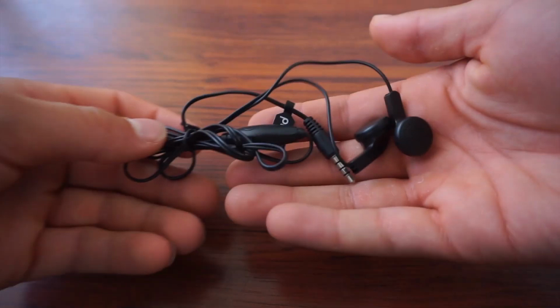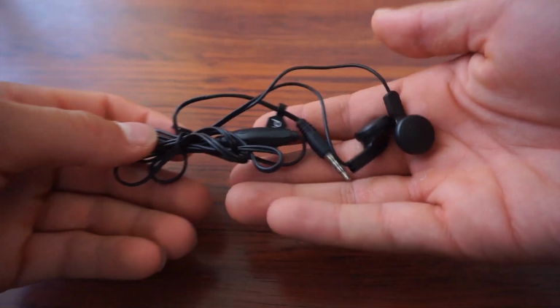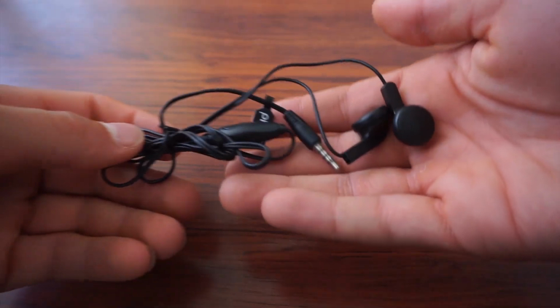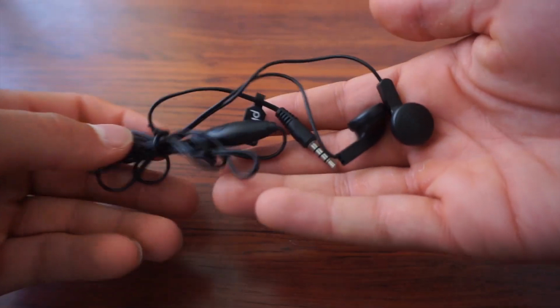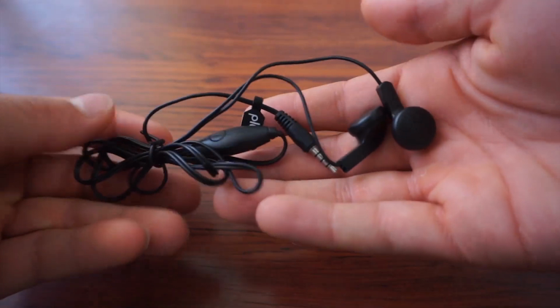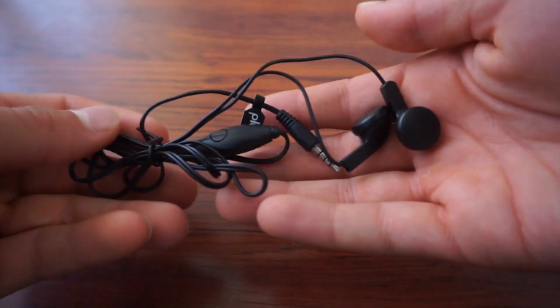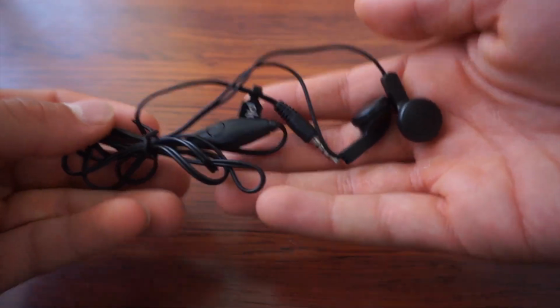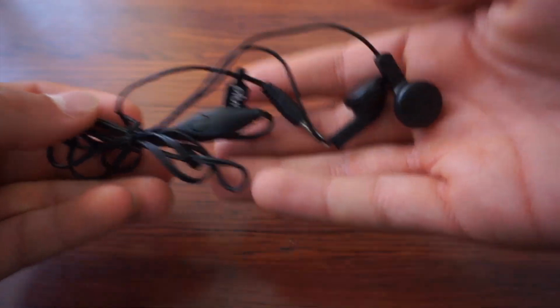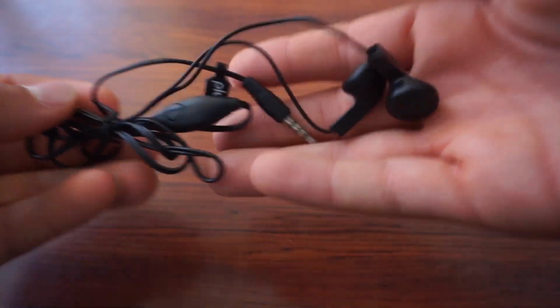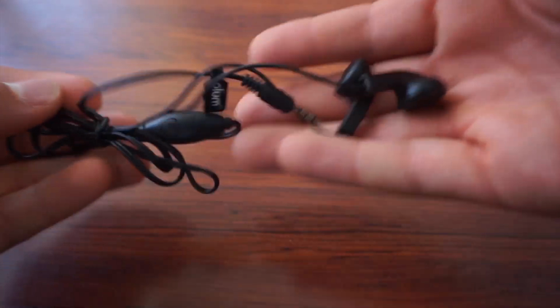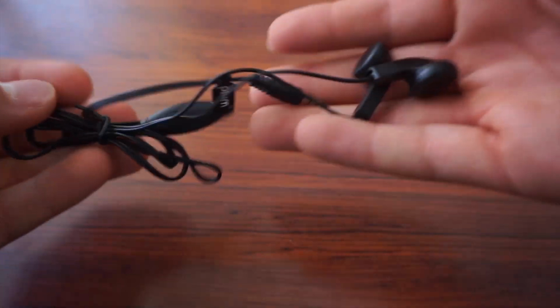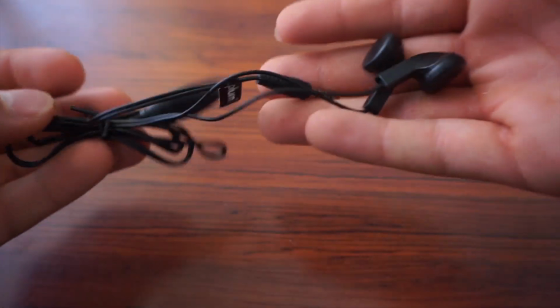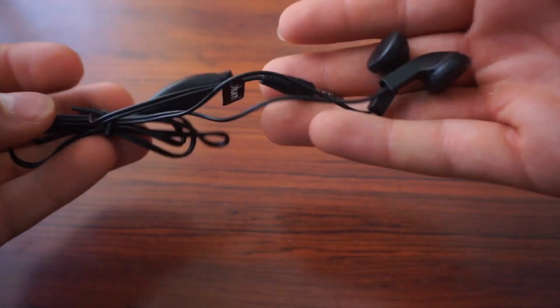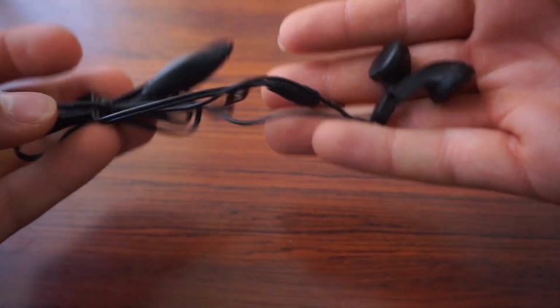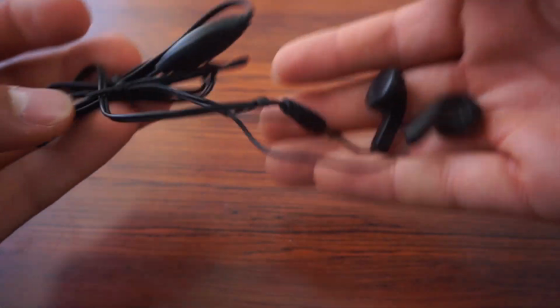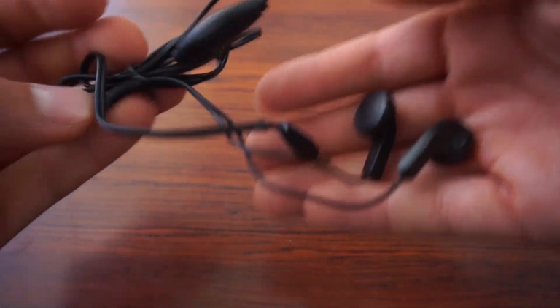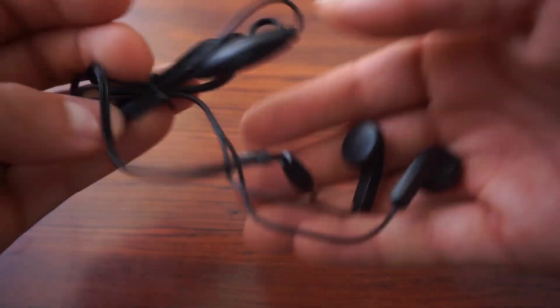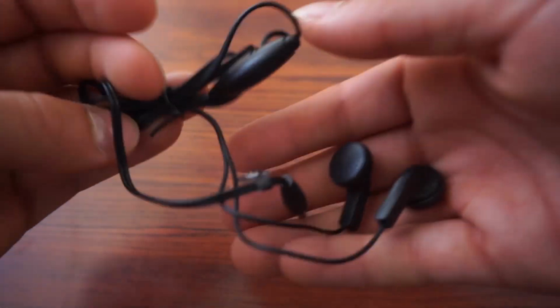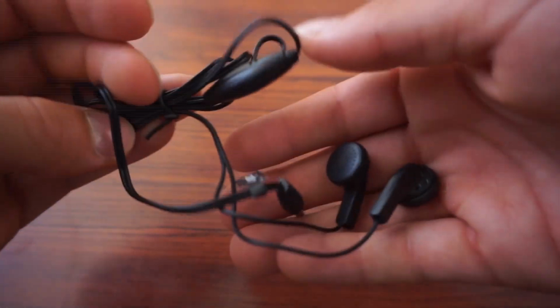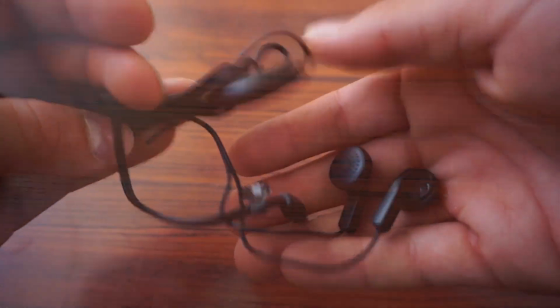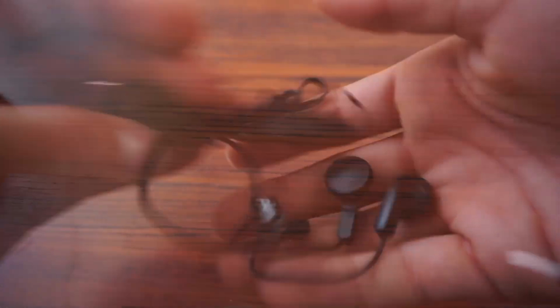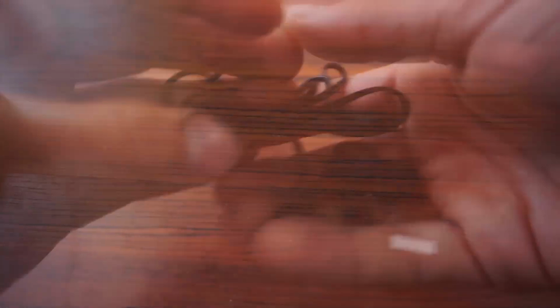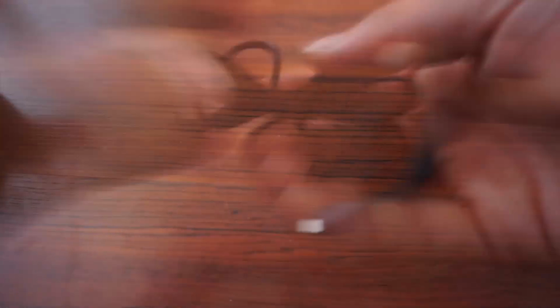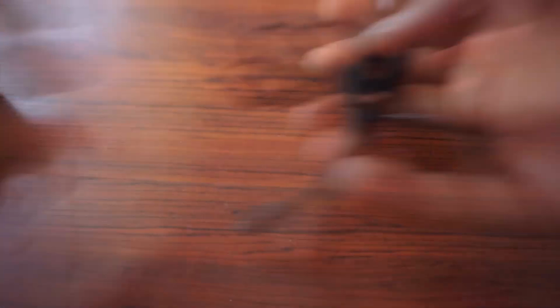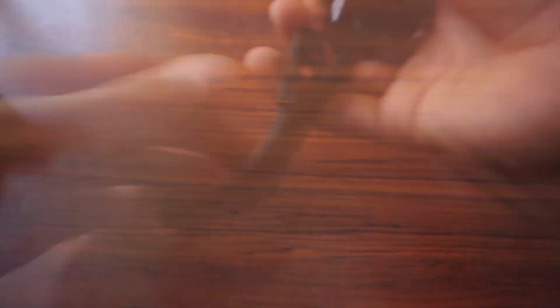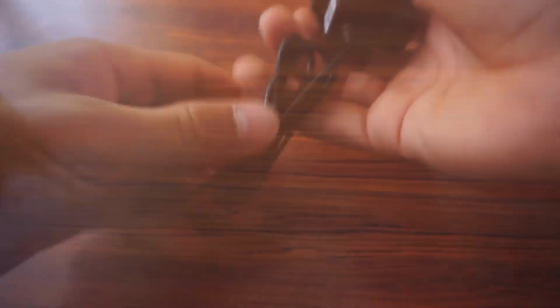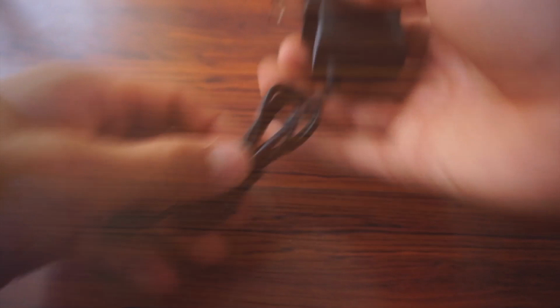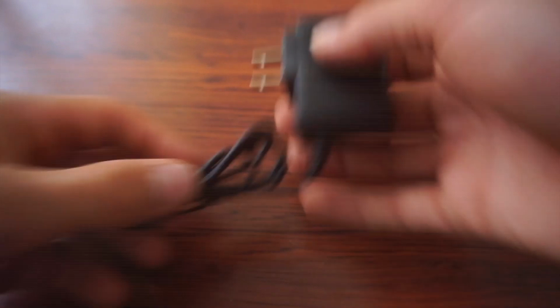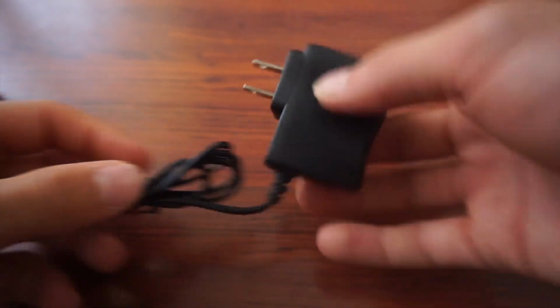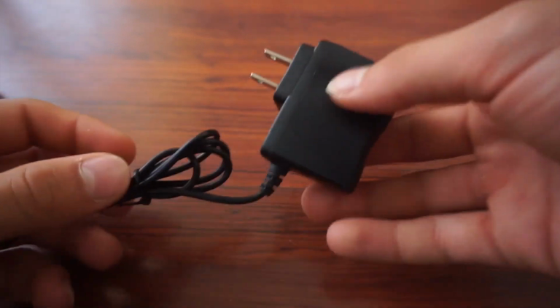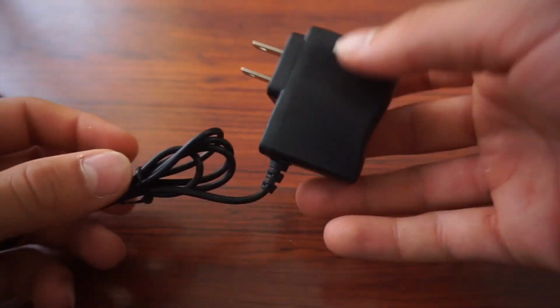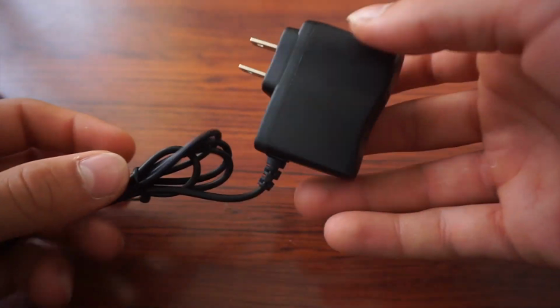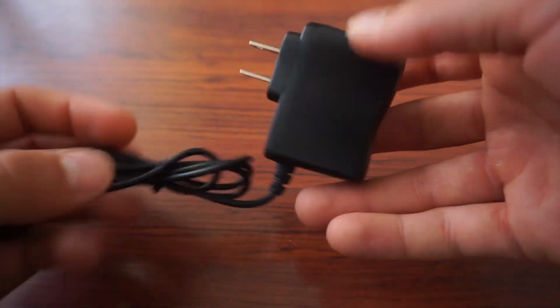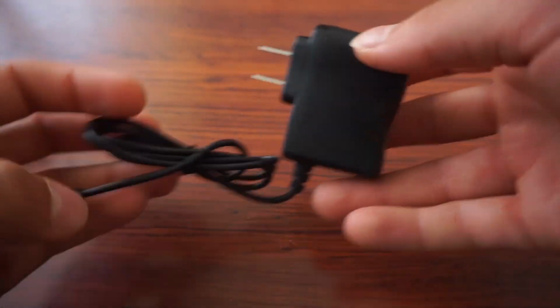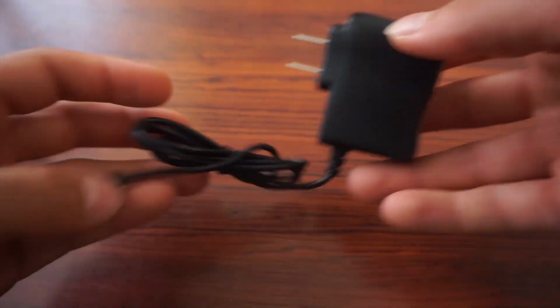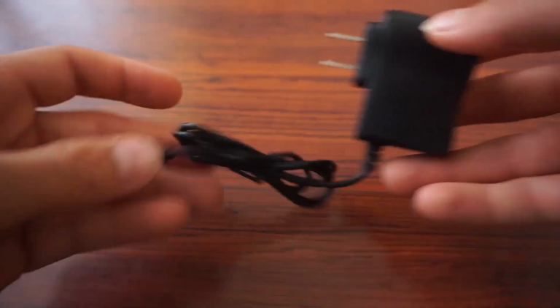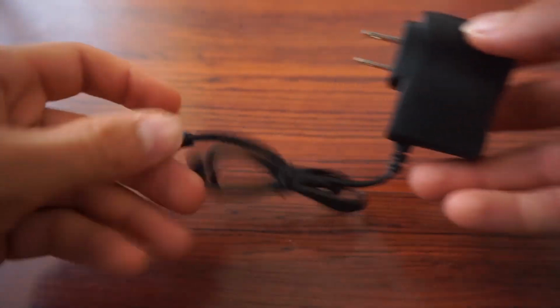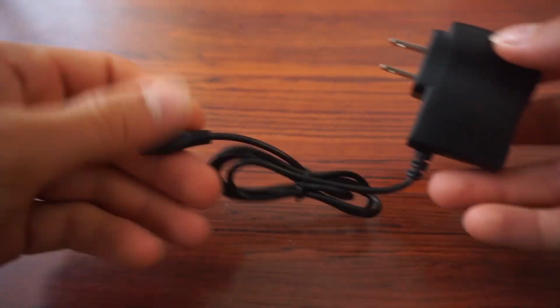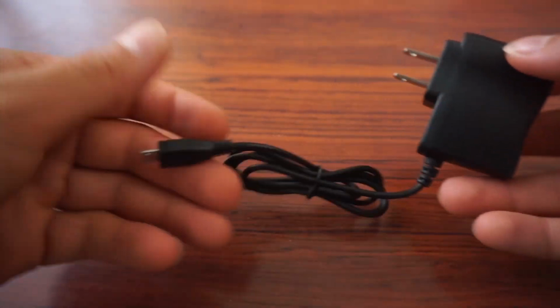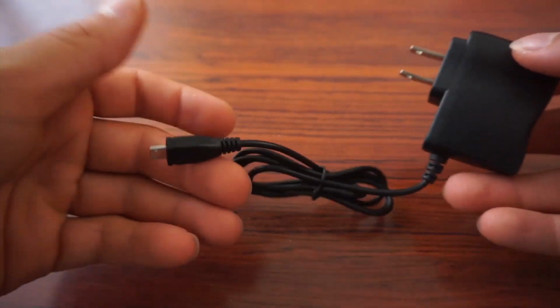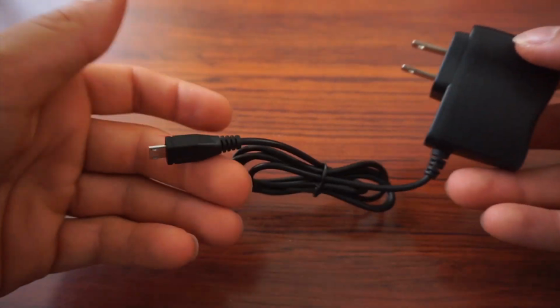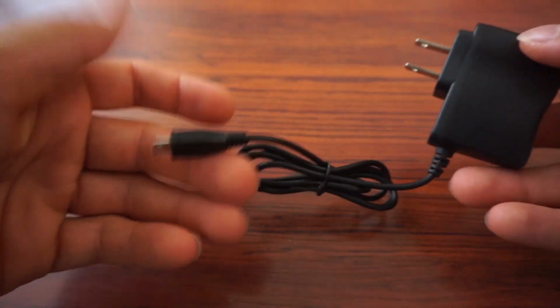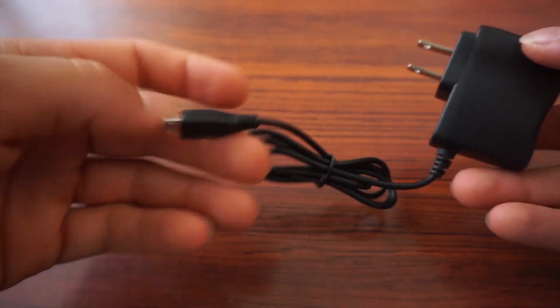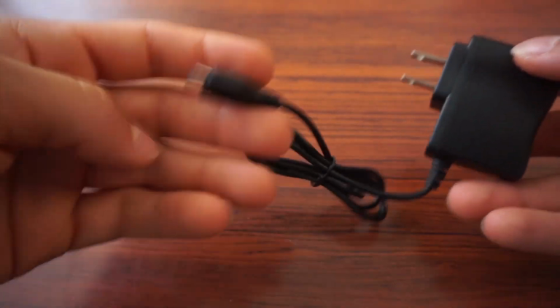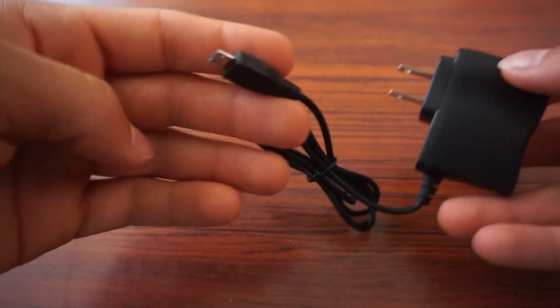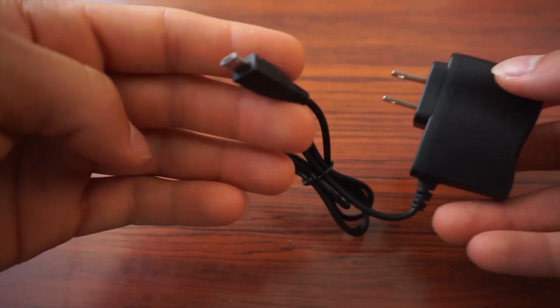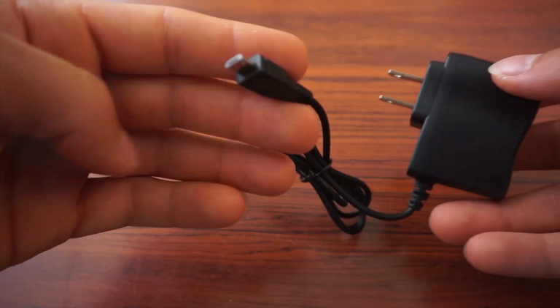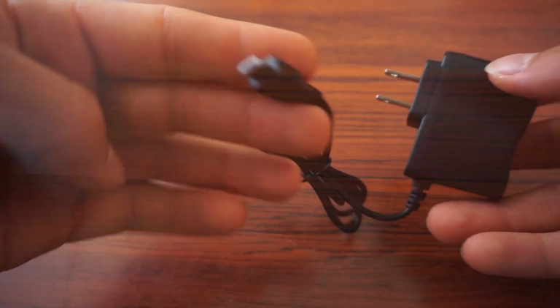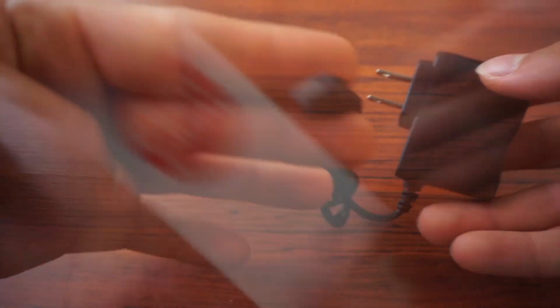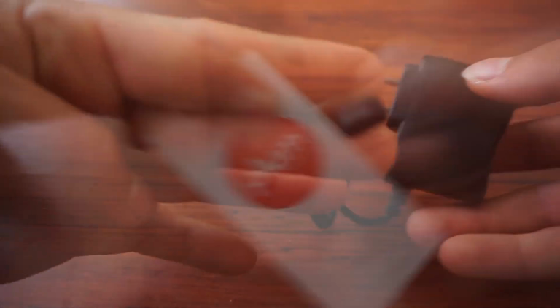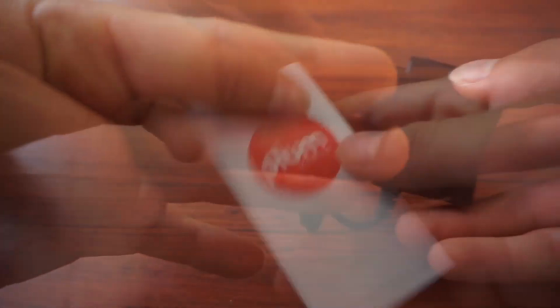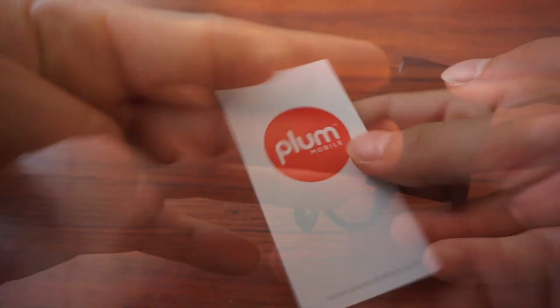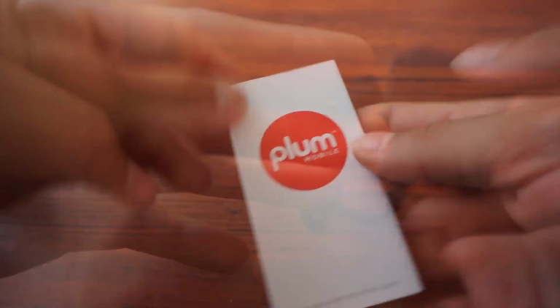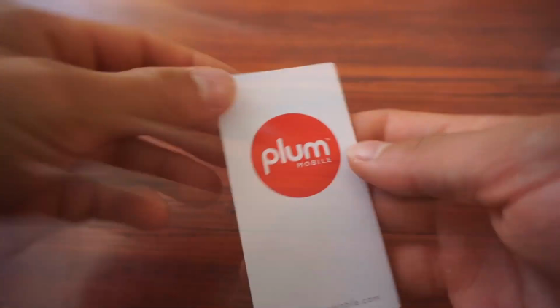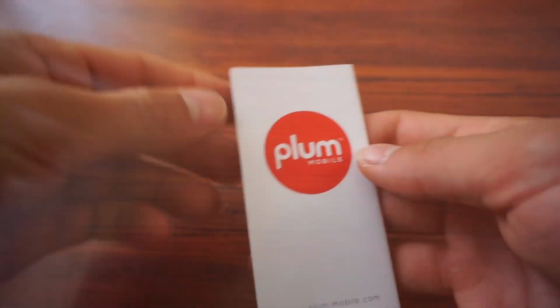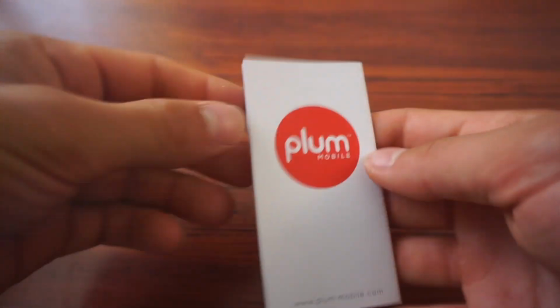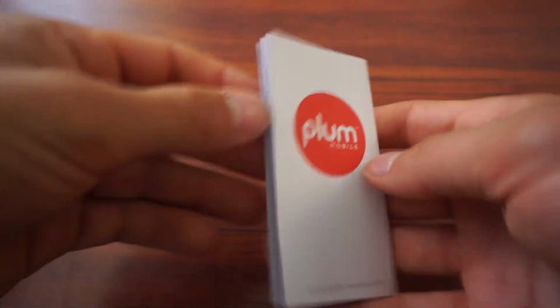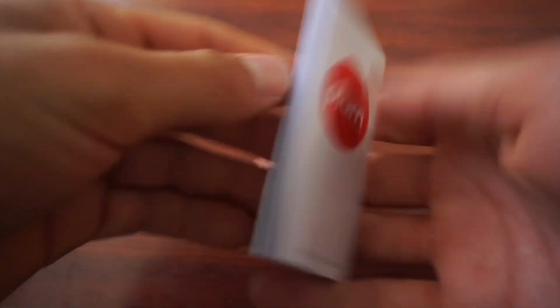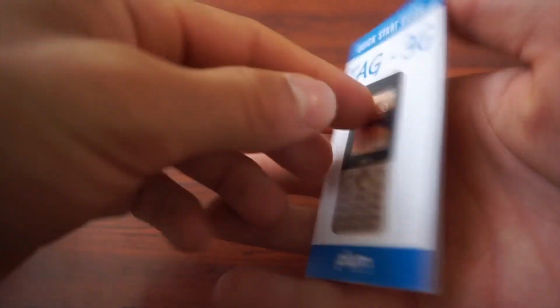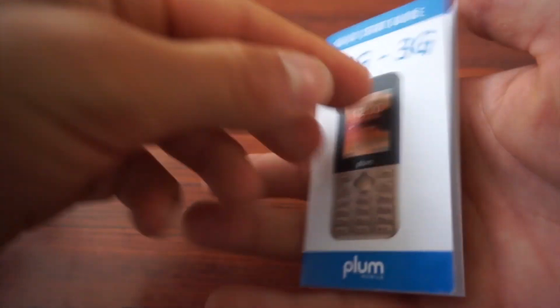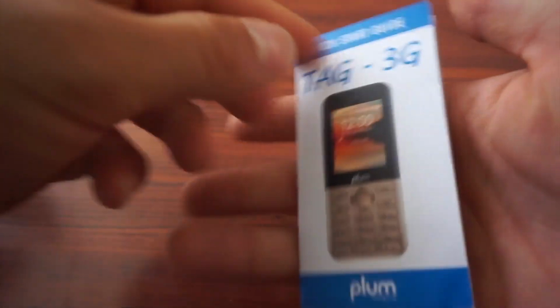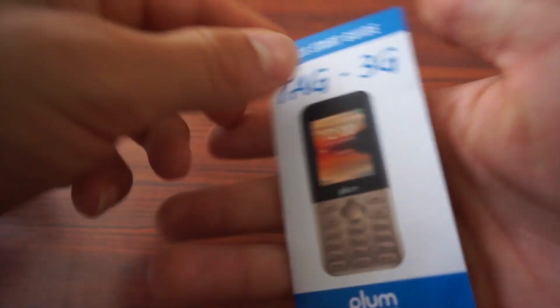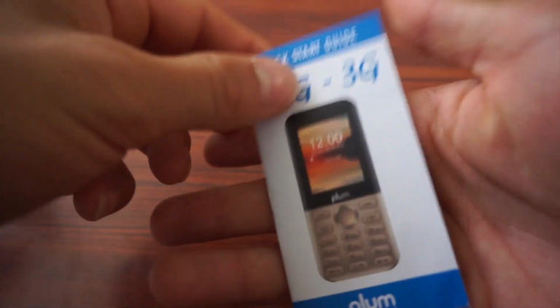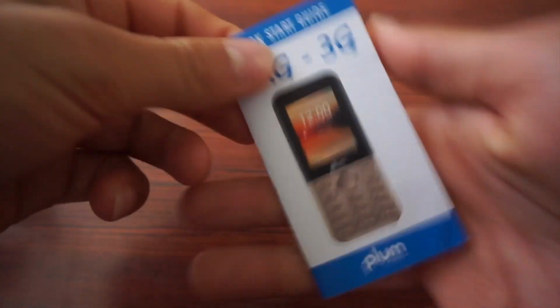The box also comes with headphones, a charger, and a manual.